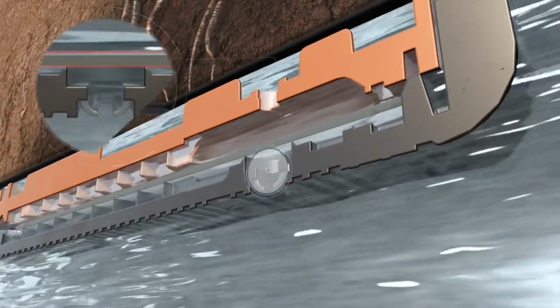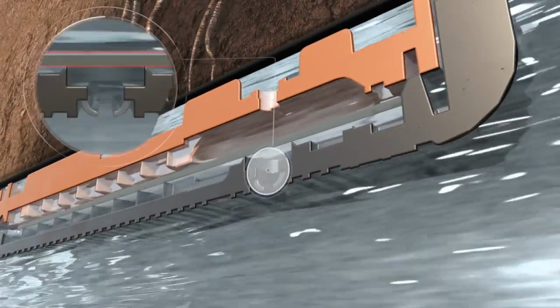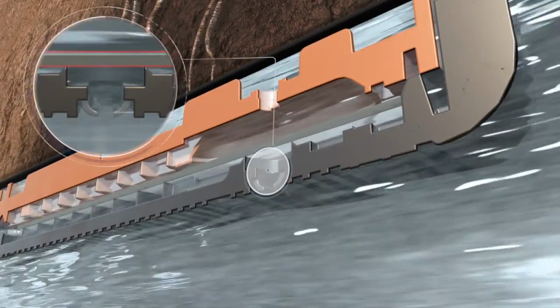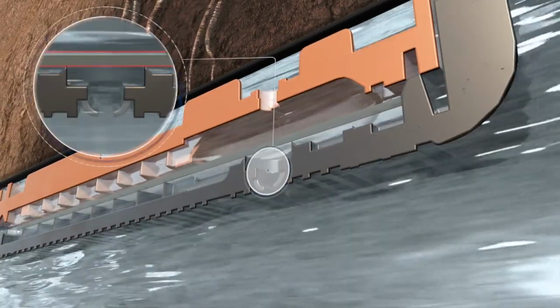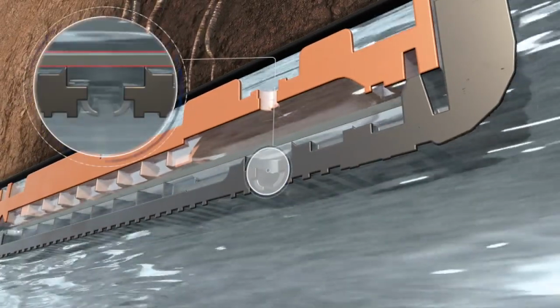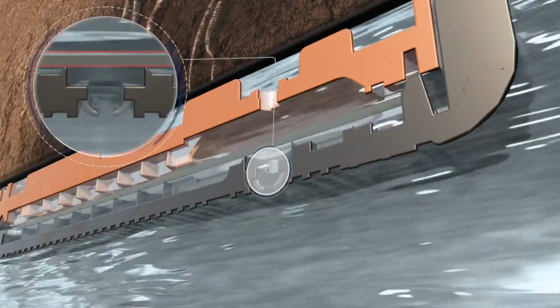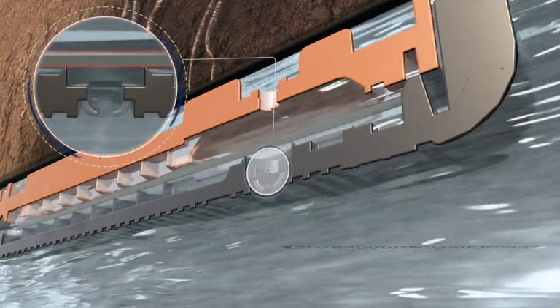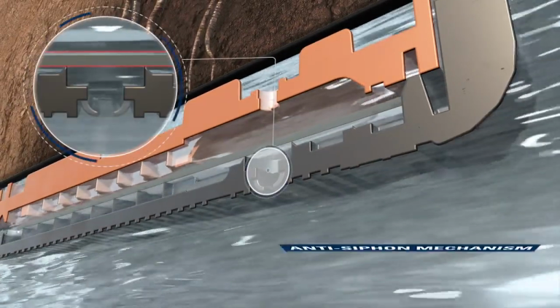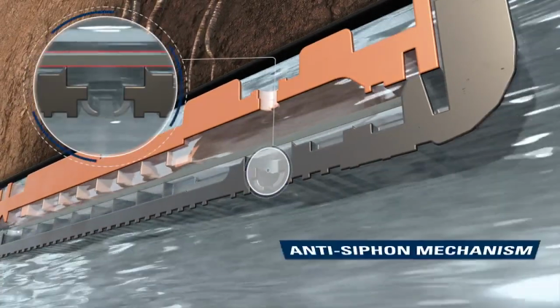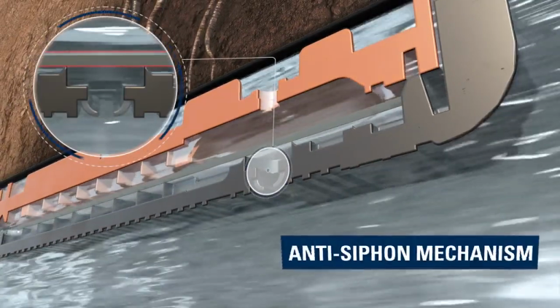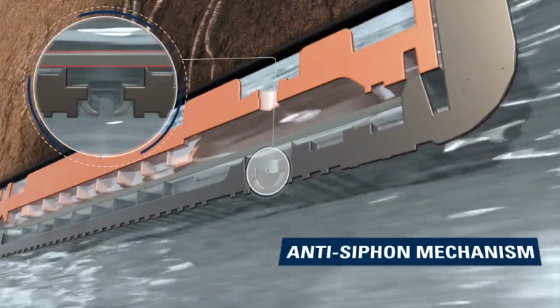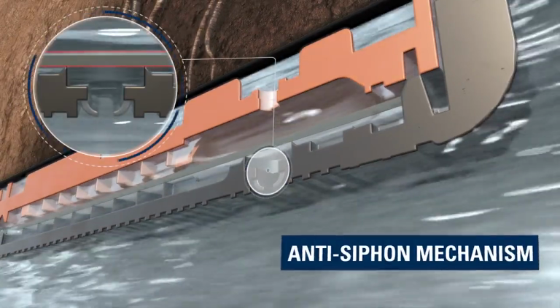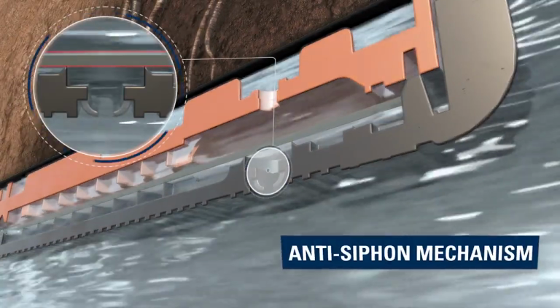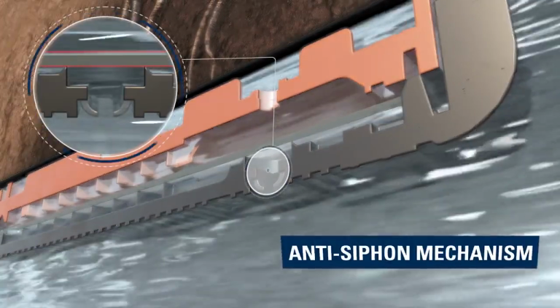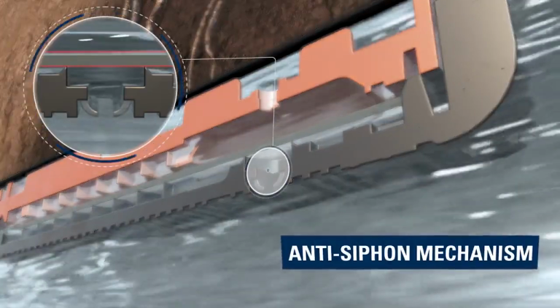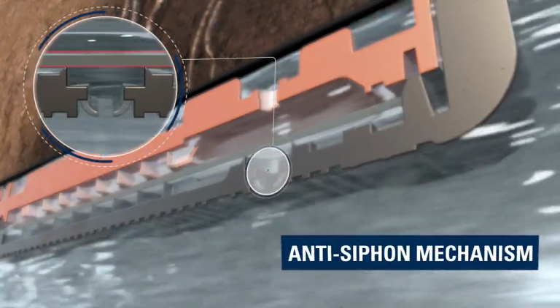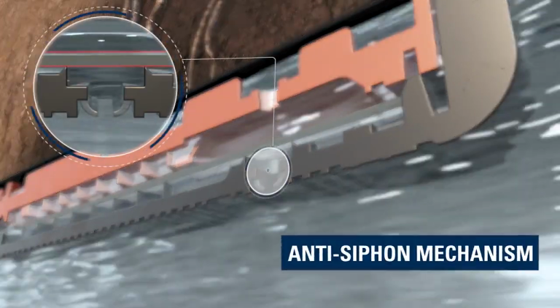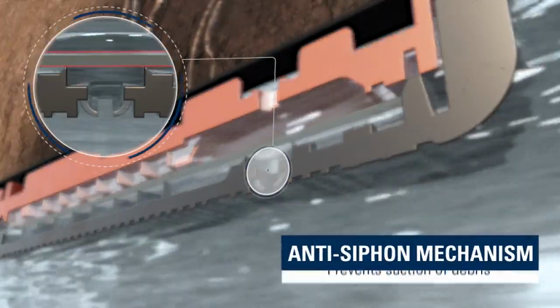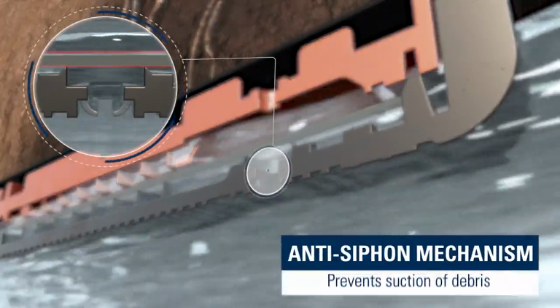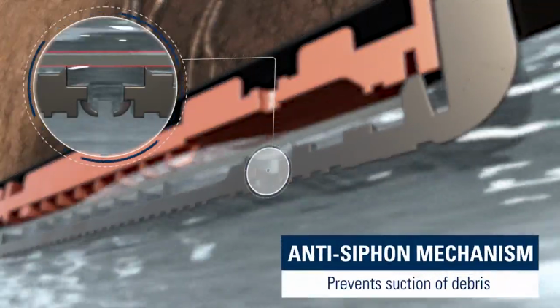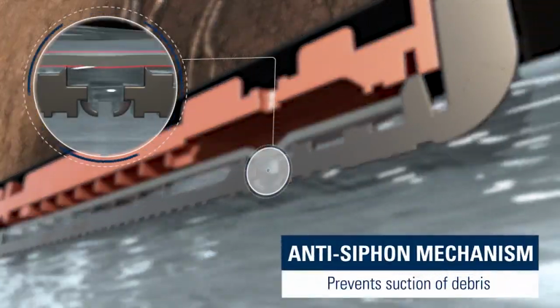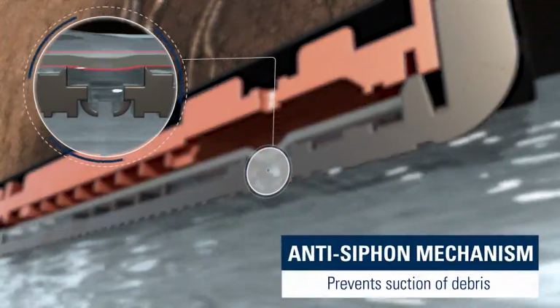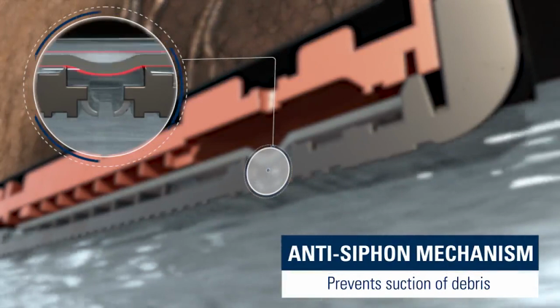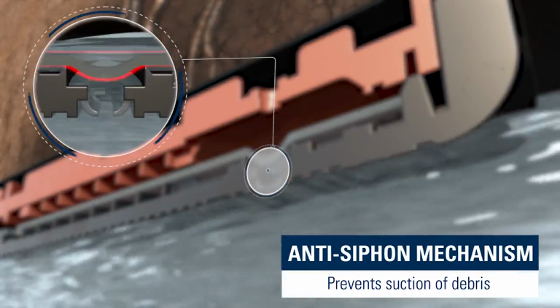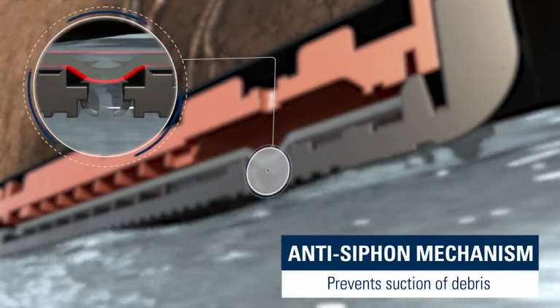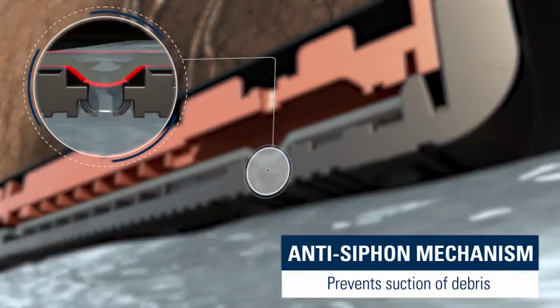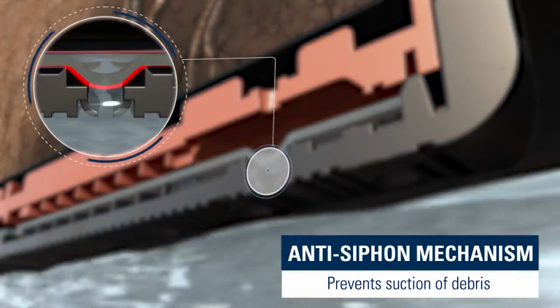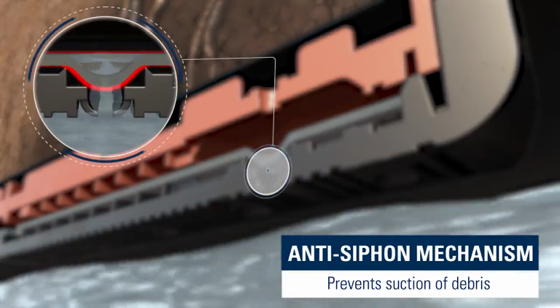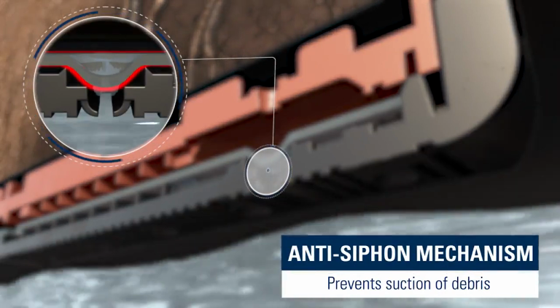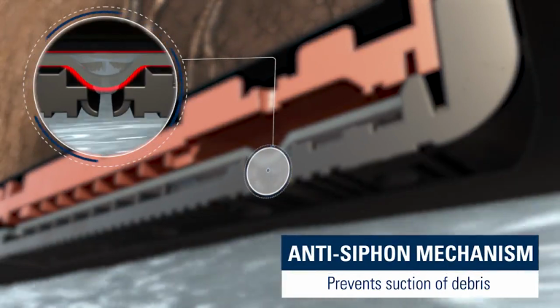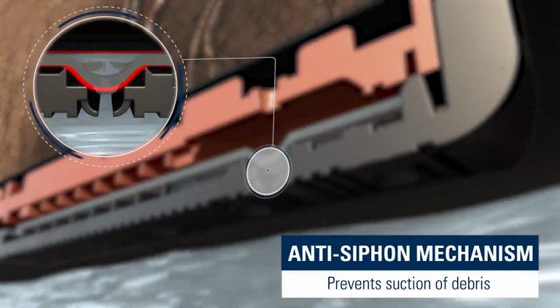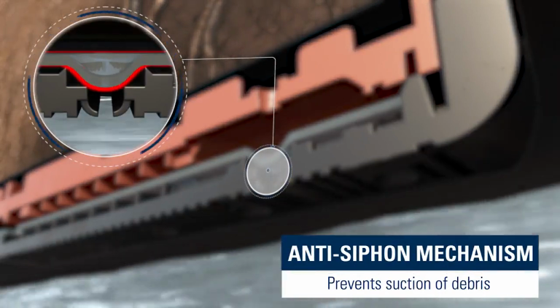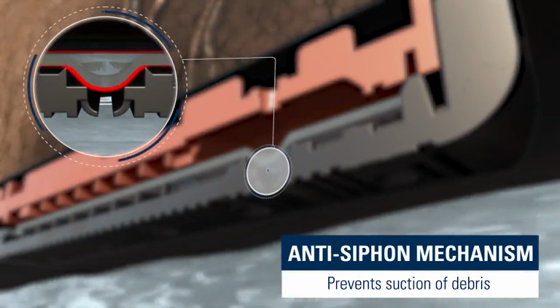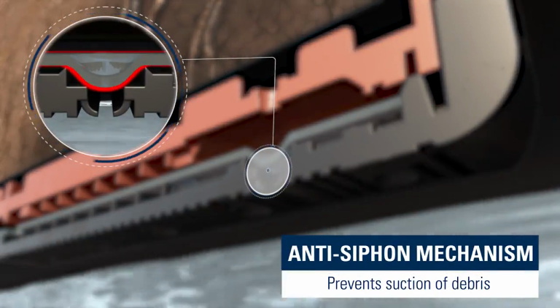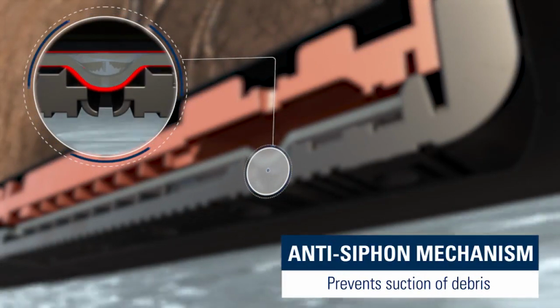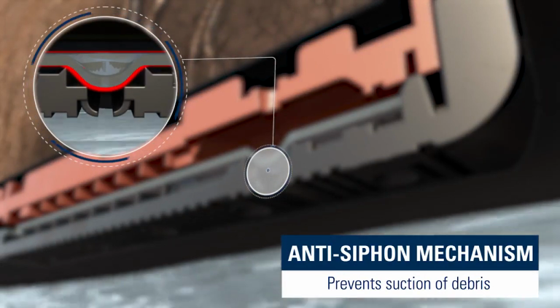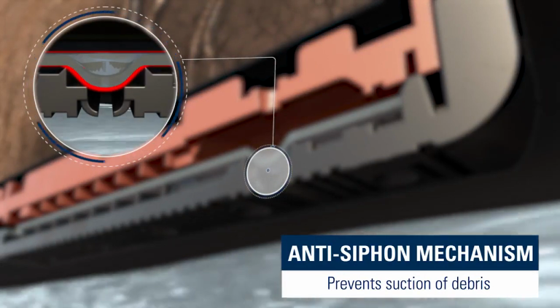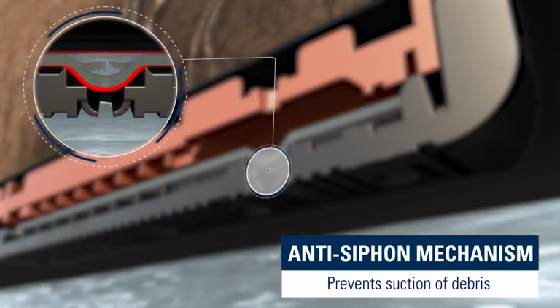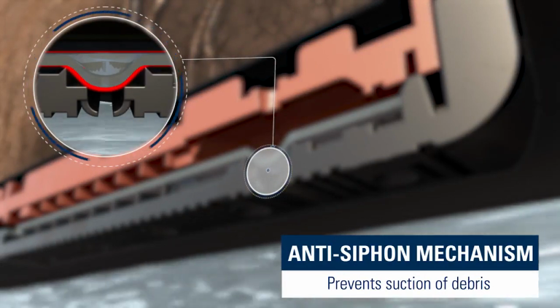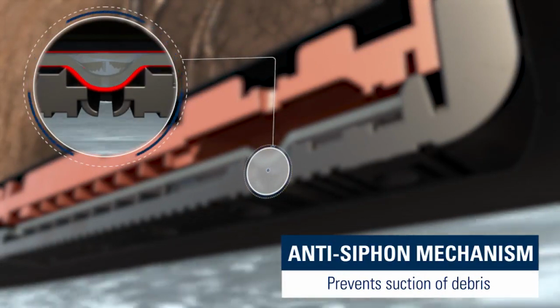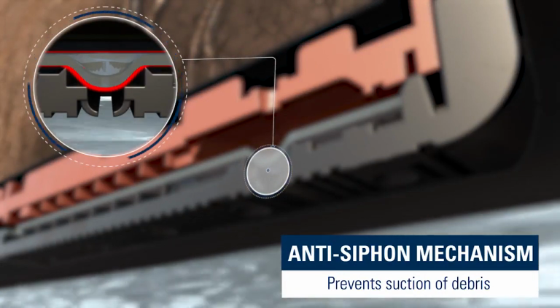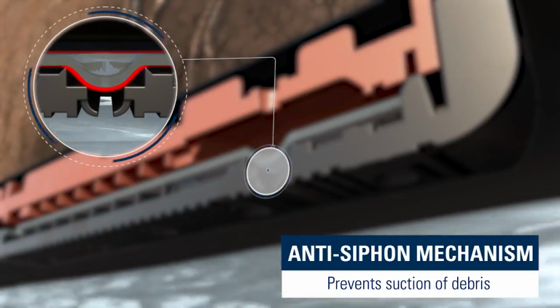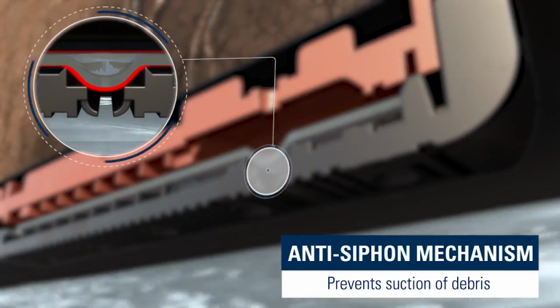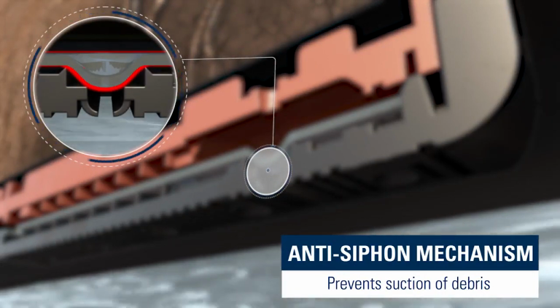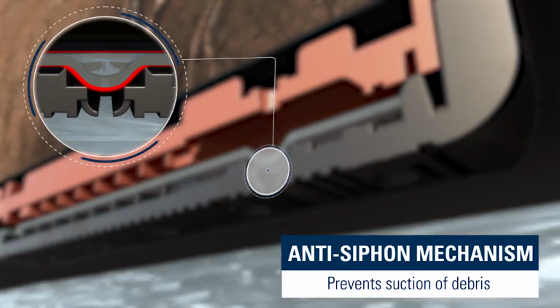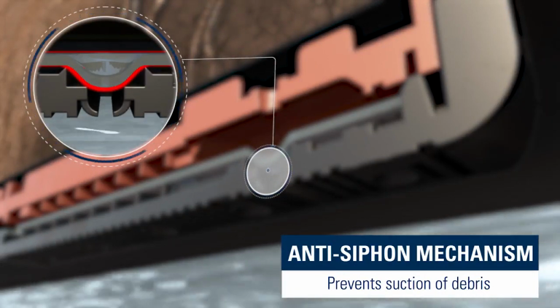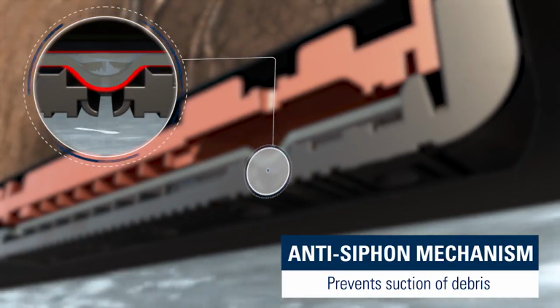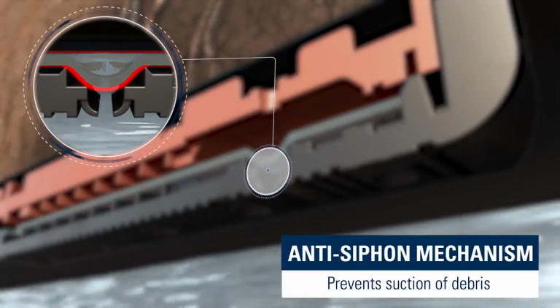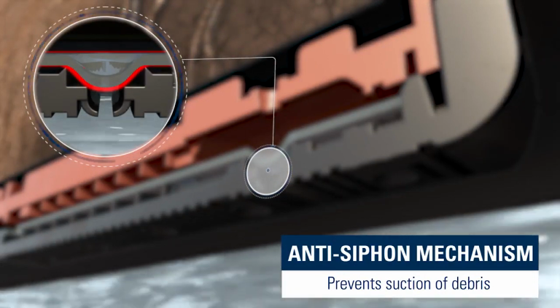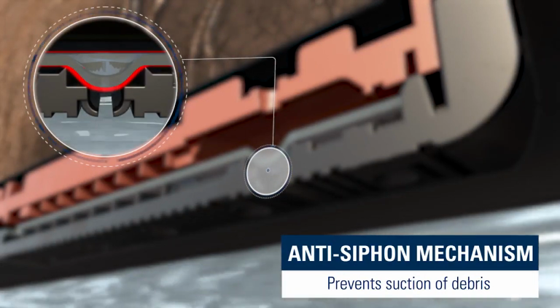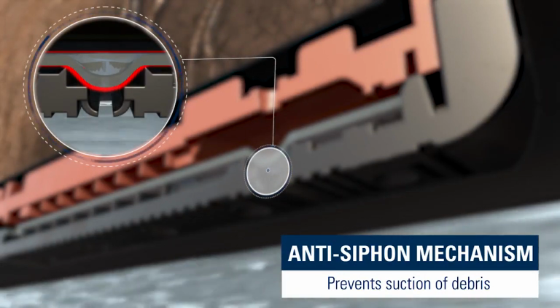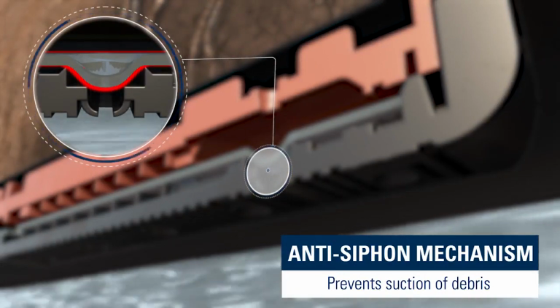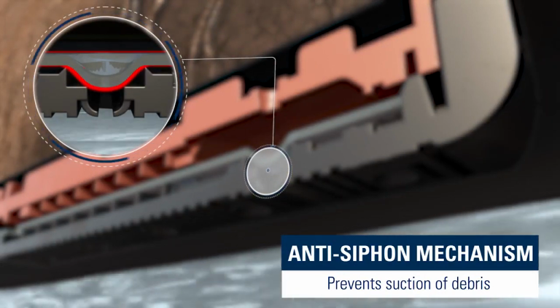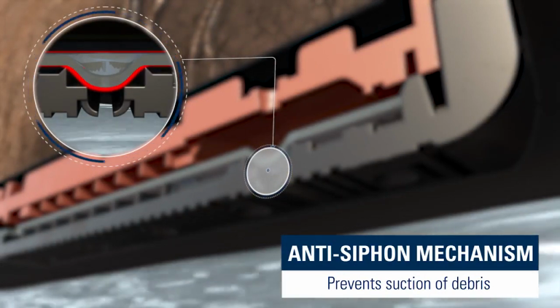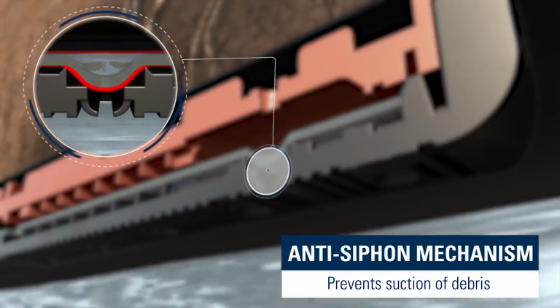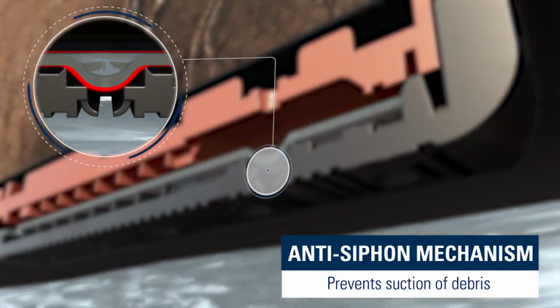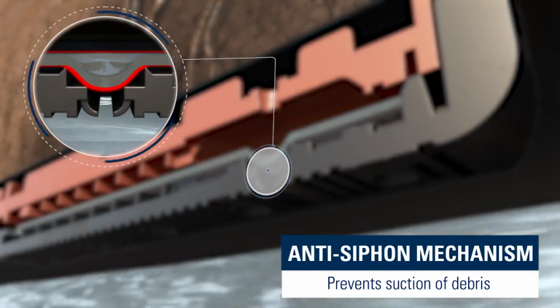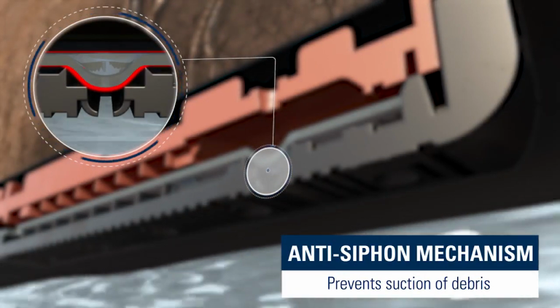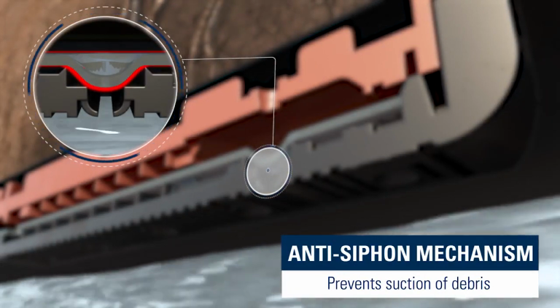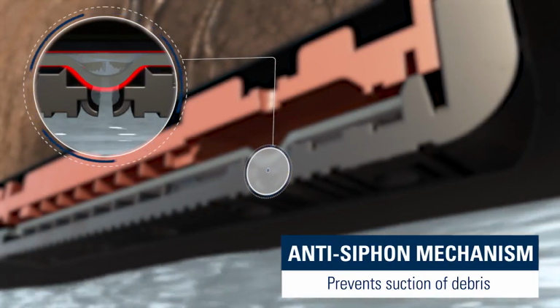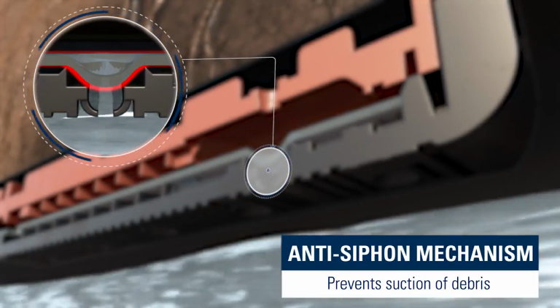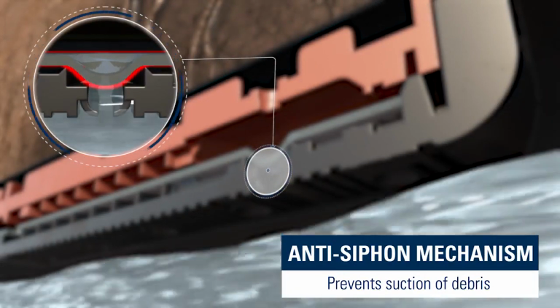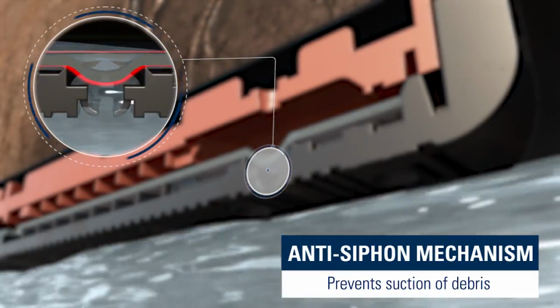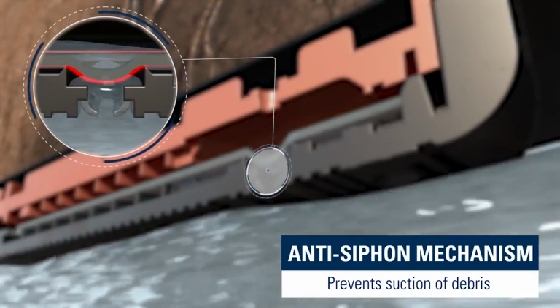An anti-siphon mechanism seals the water inlet during system shutdown to prevent suction of debris into the dripper.